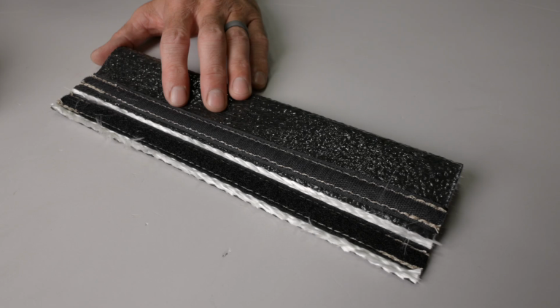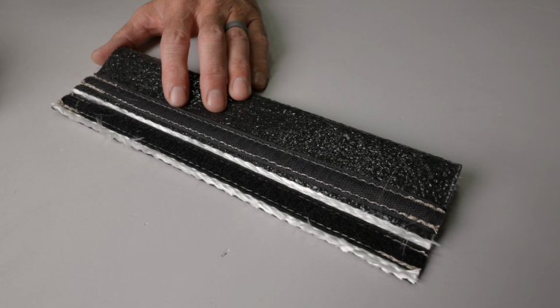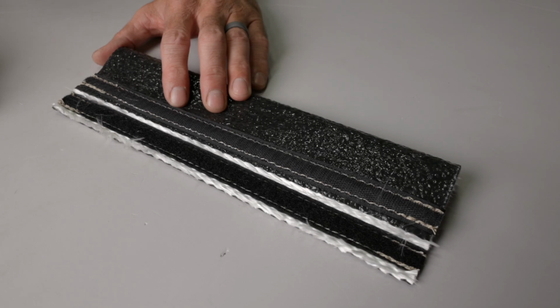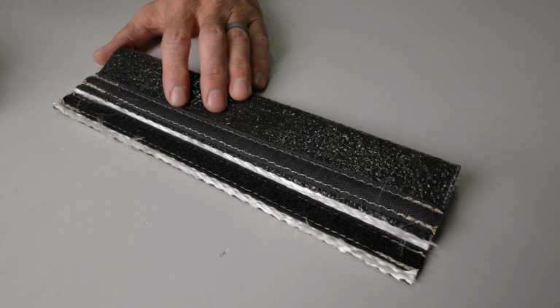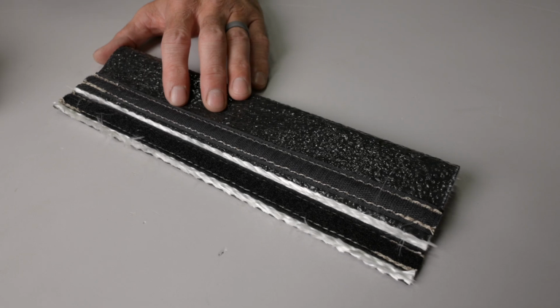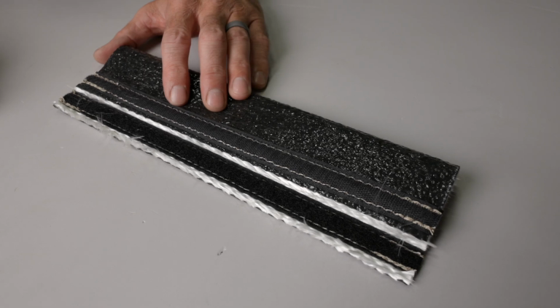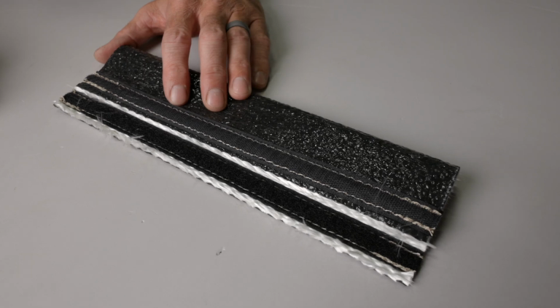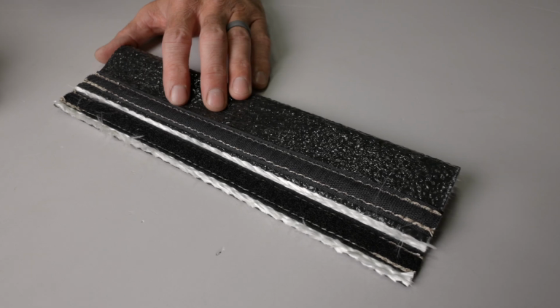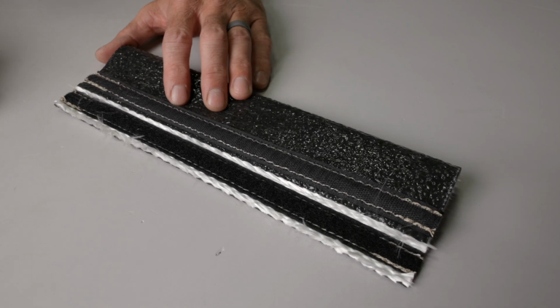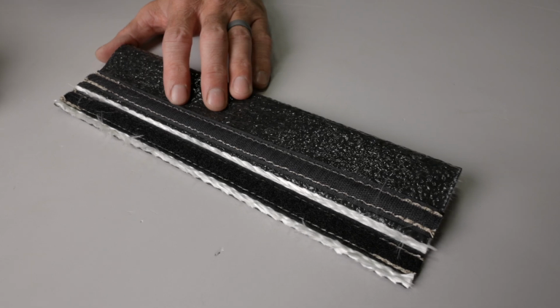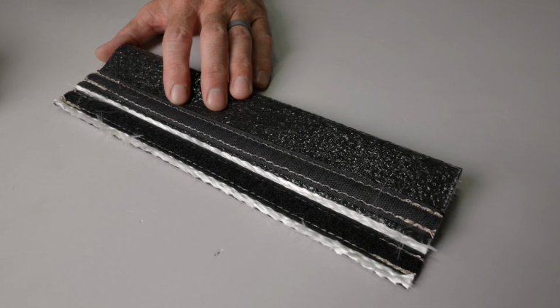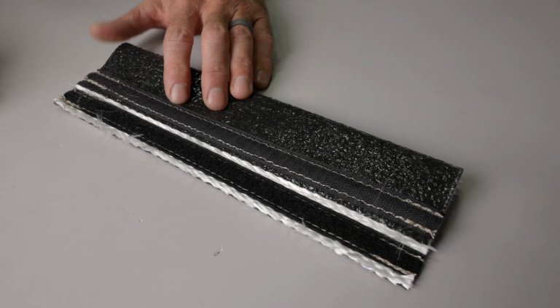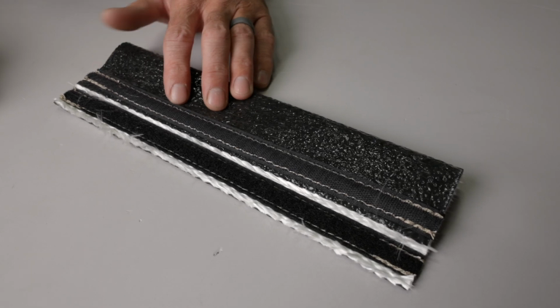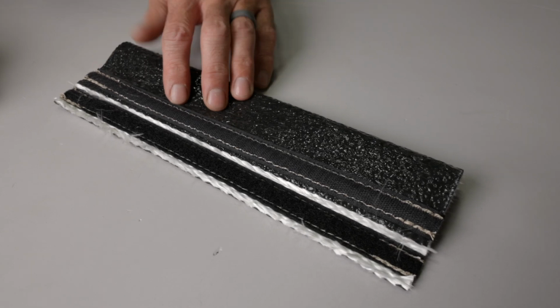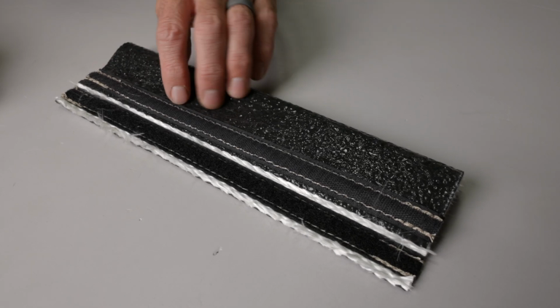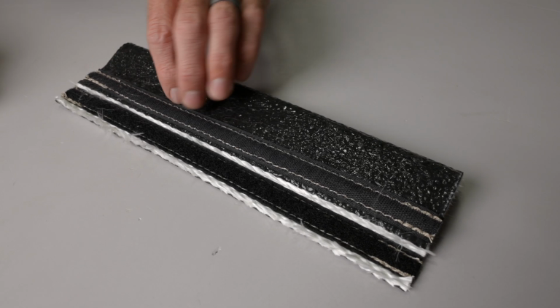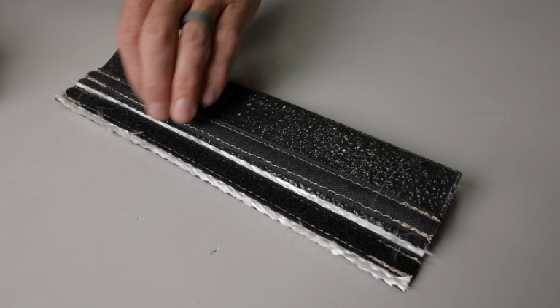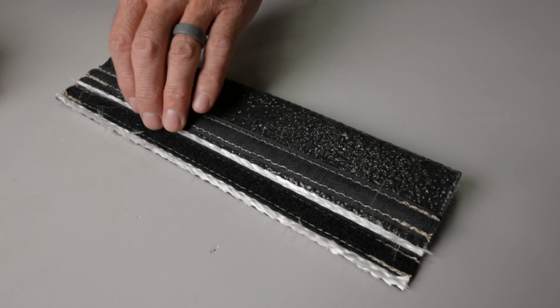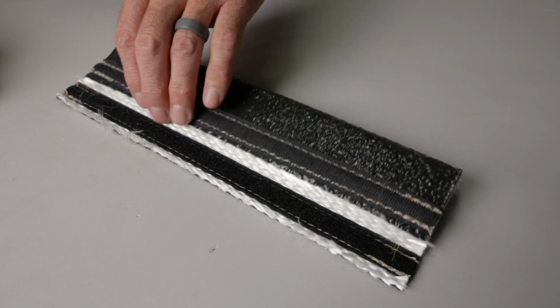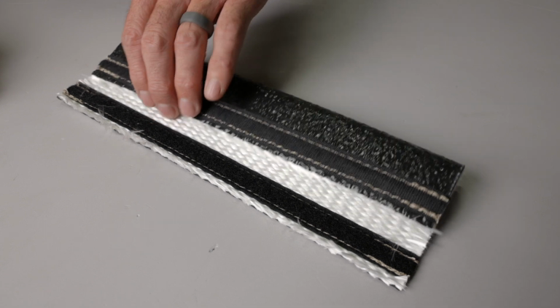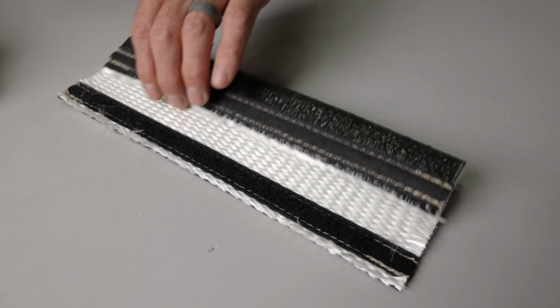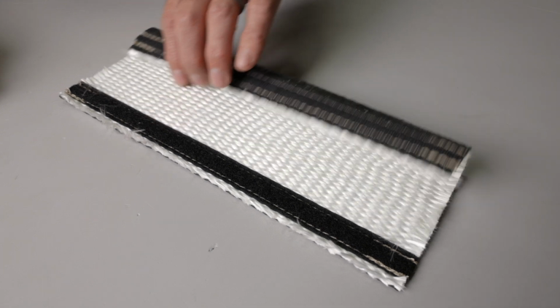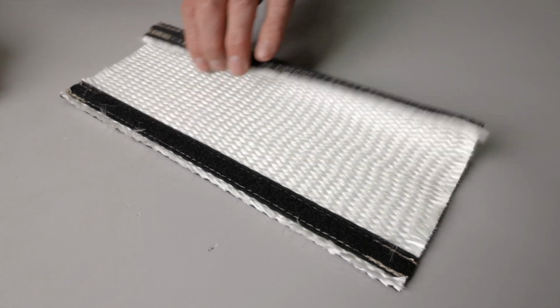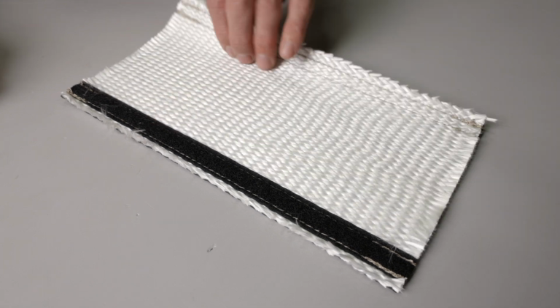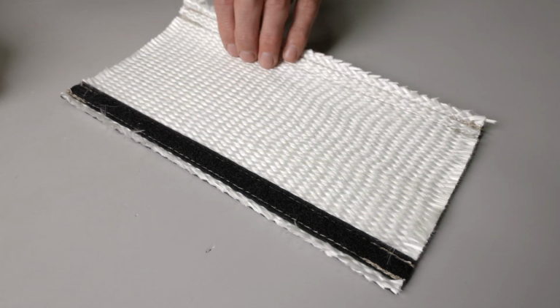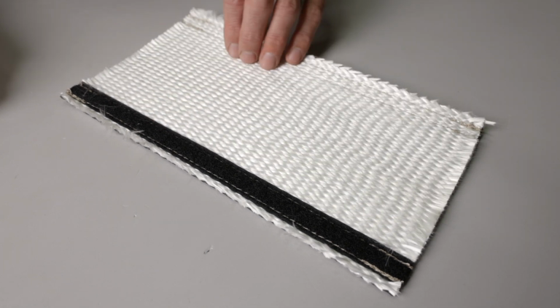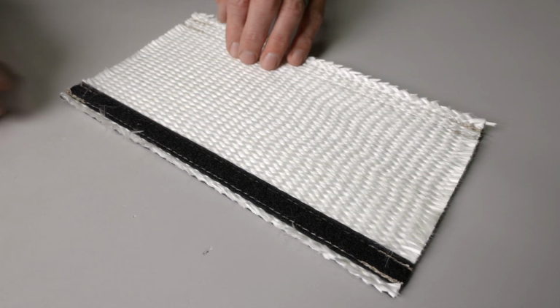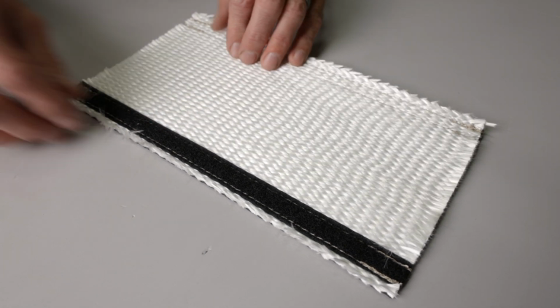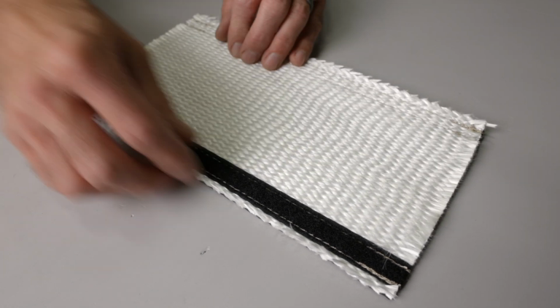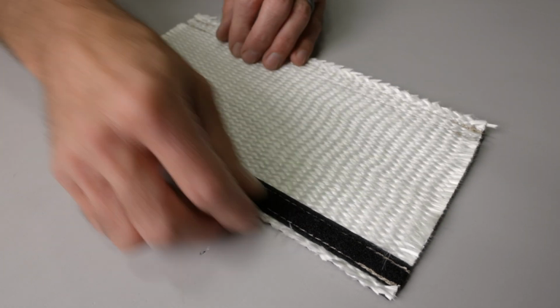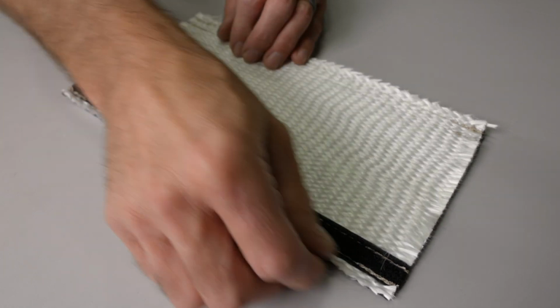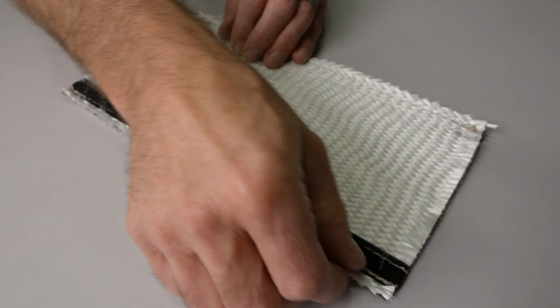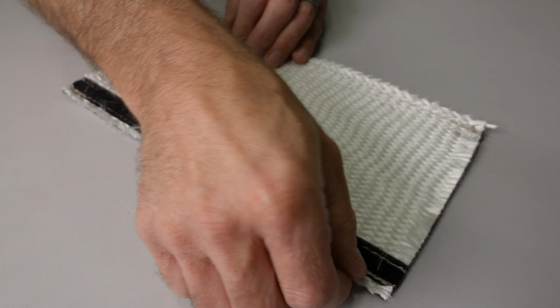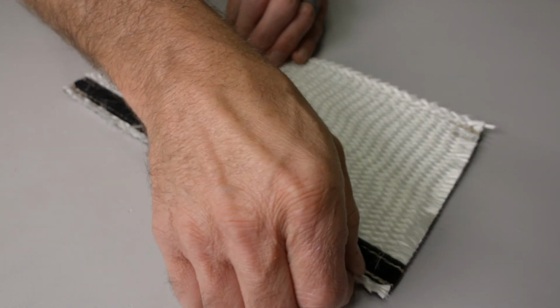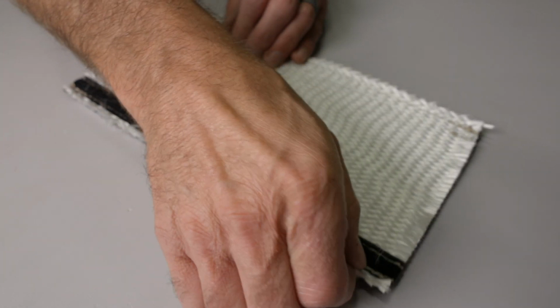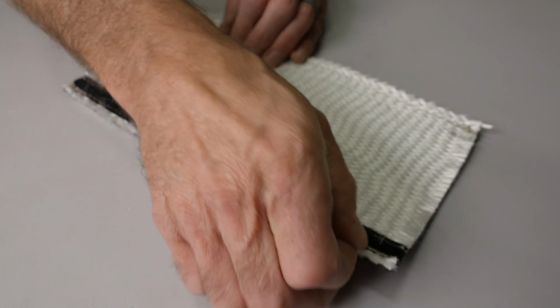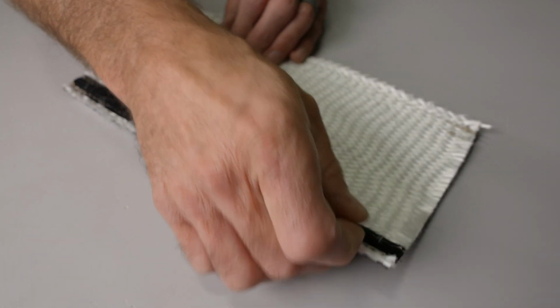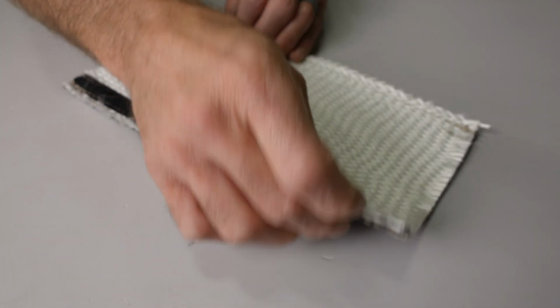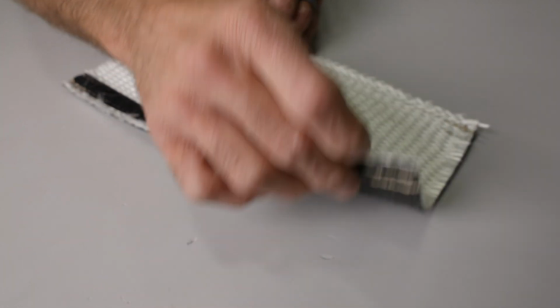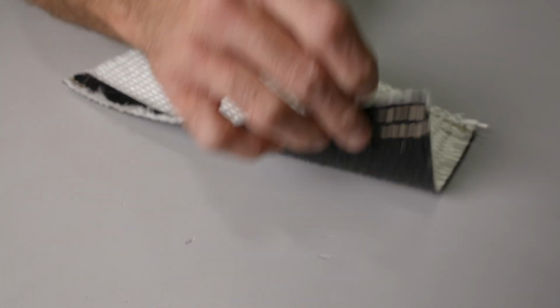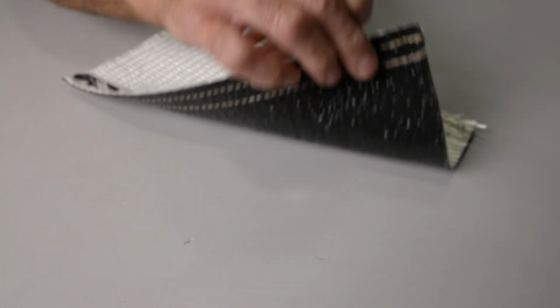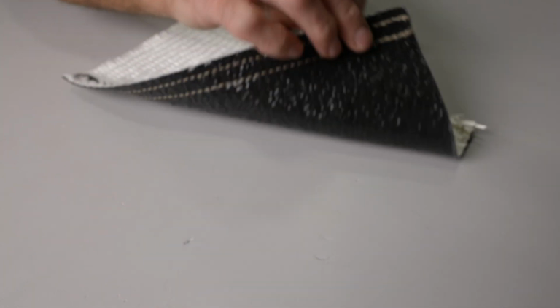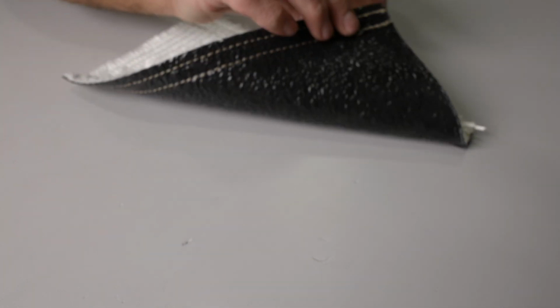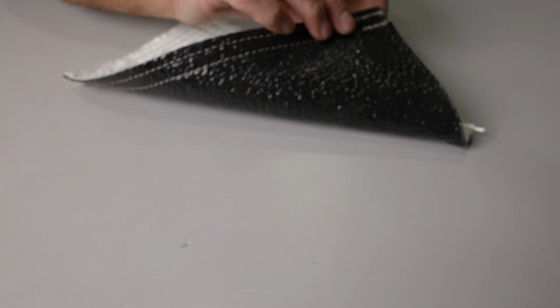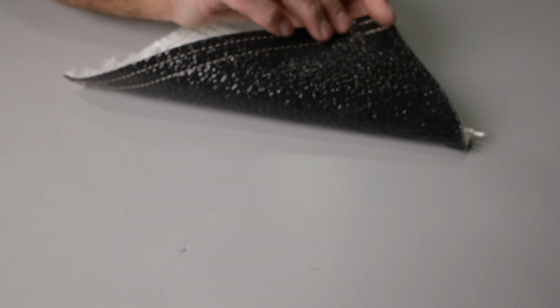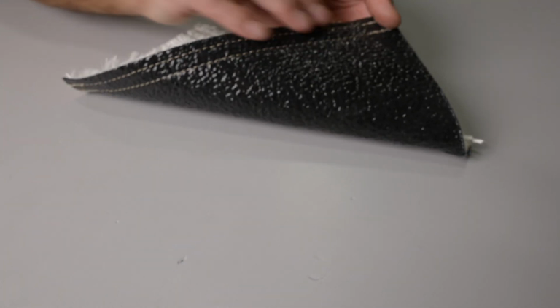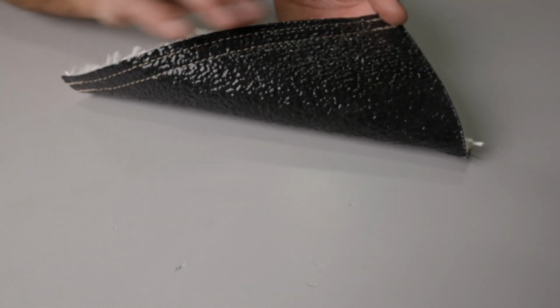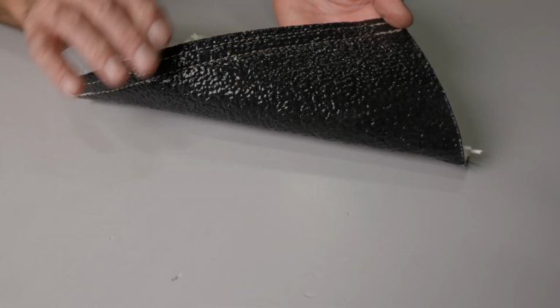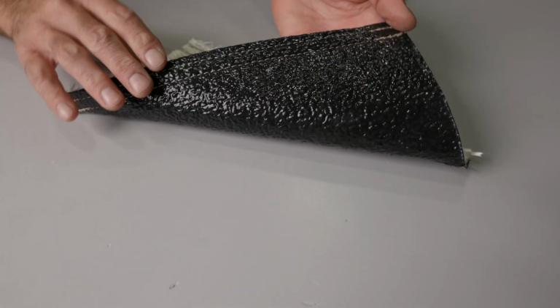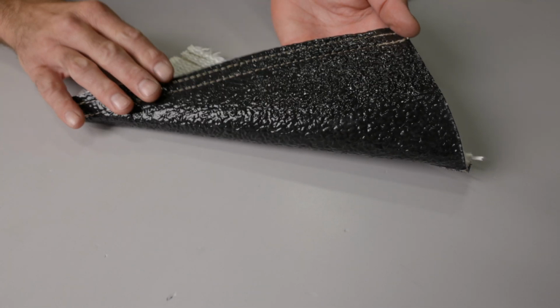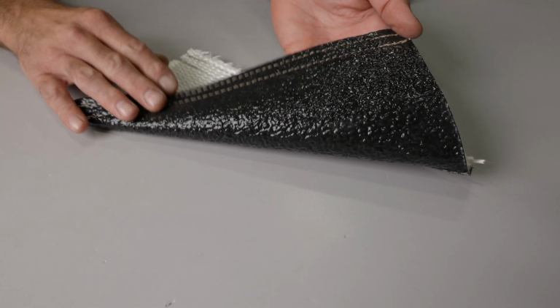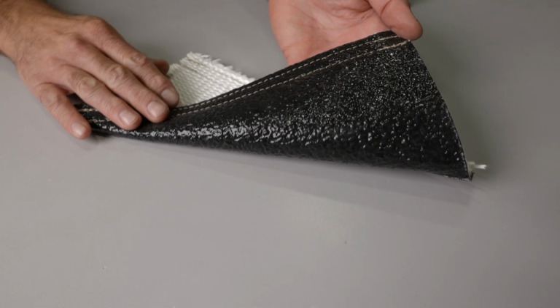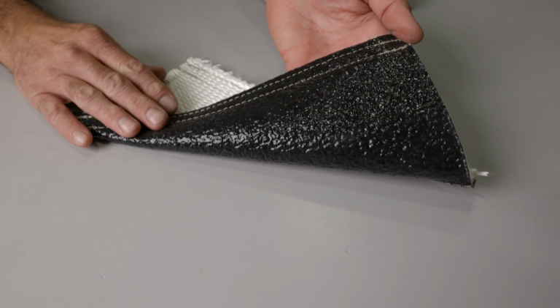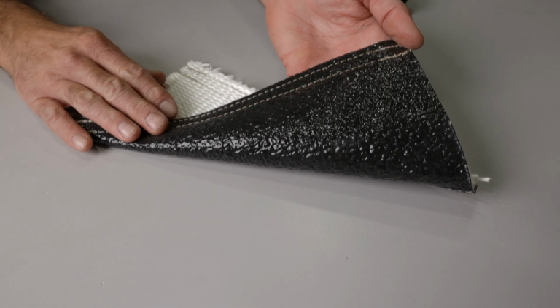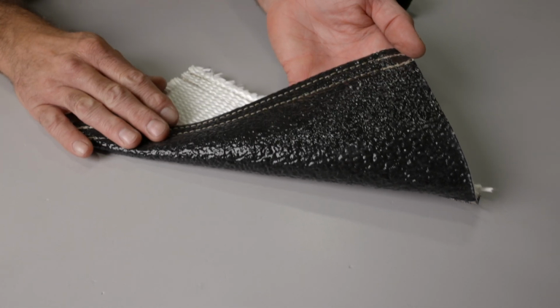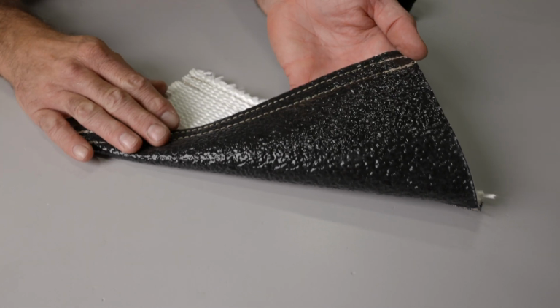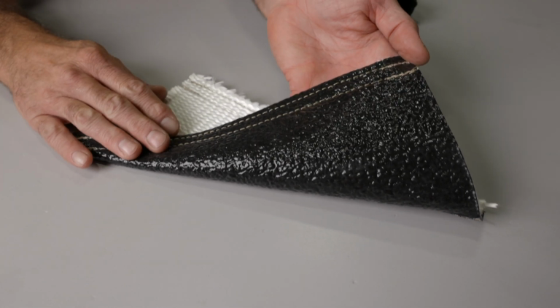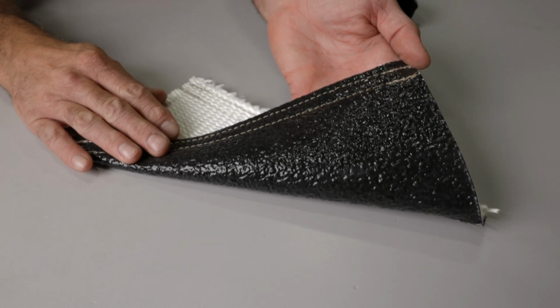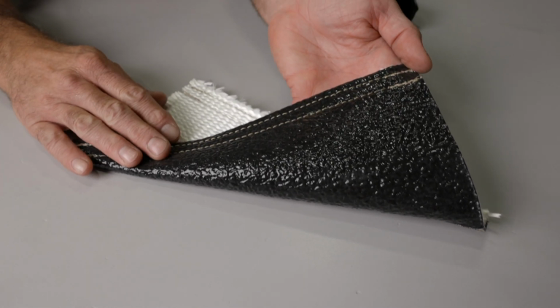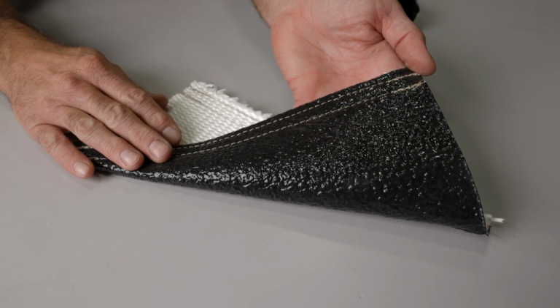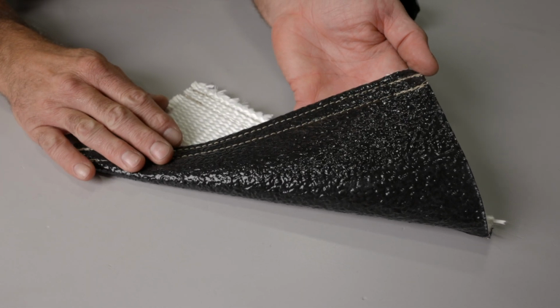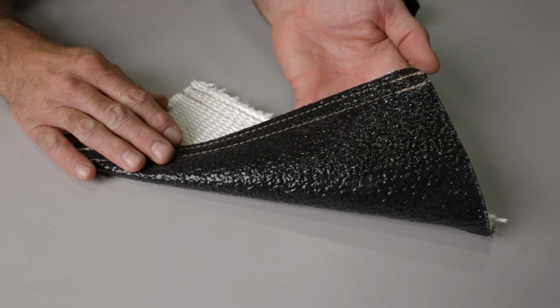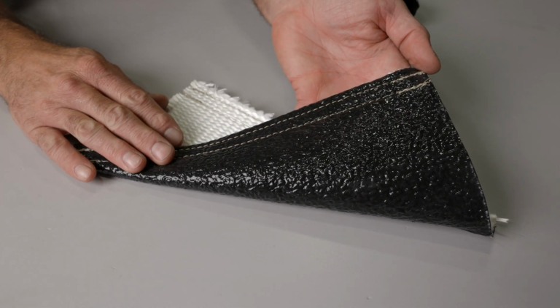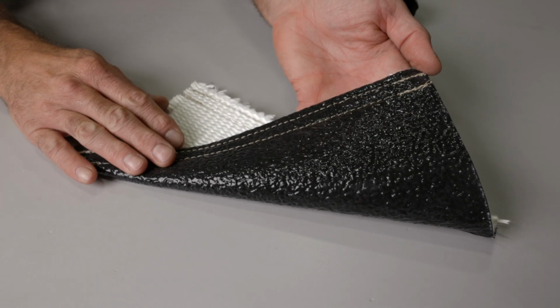The hook and loop closure is sewn directly to the Flame Guard, and we added additional stitching to help prevent fraying at the ends.